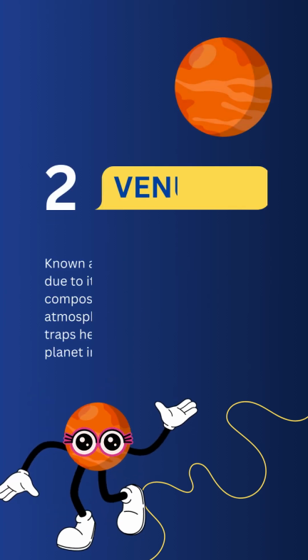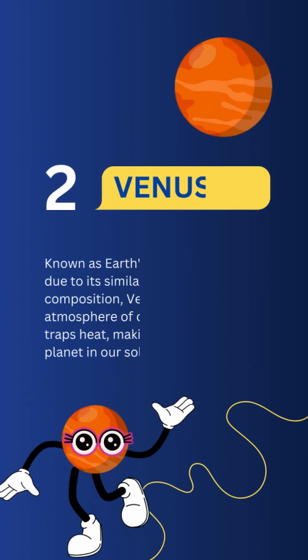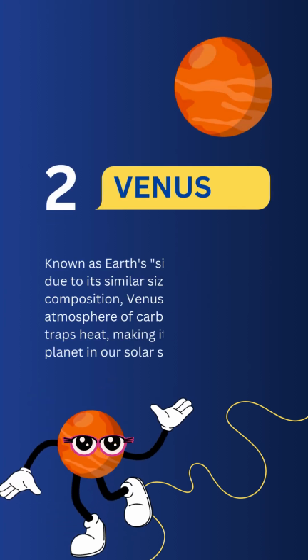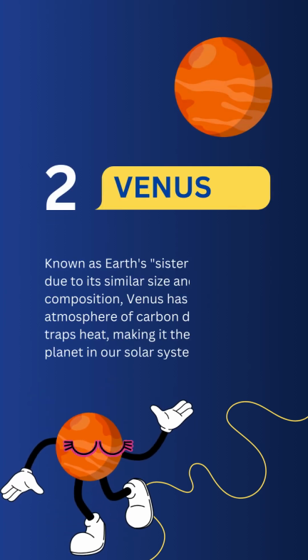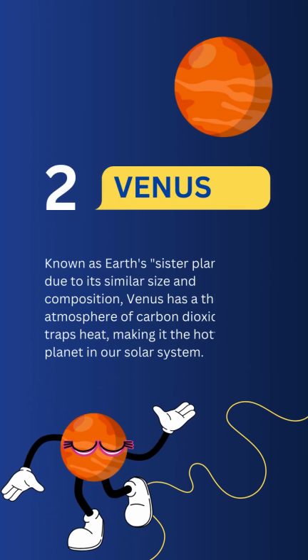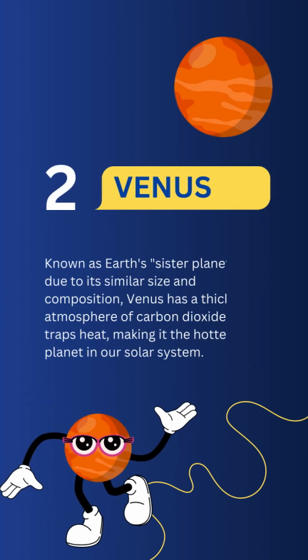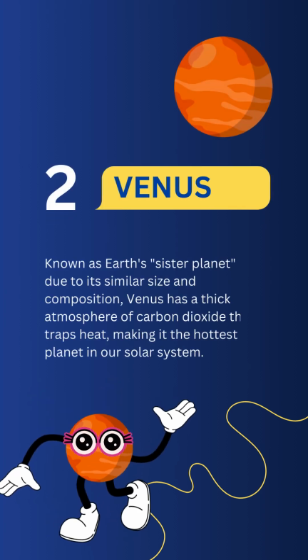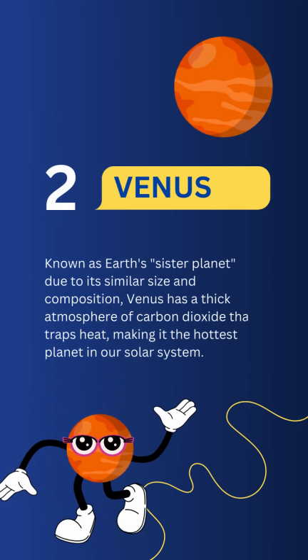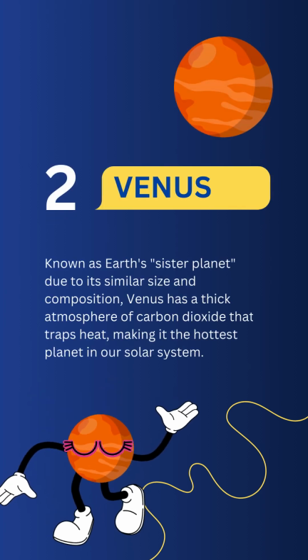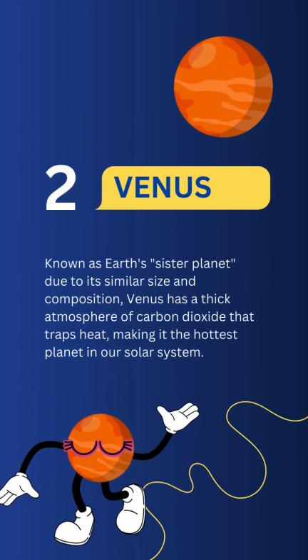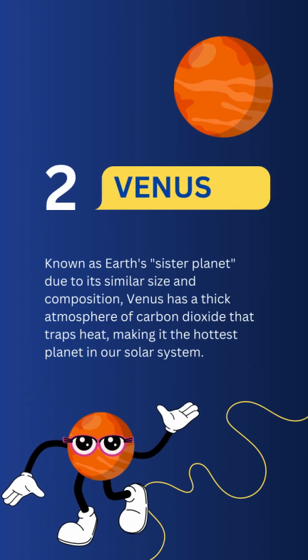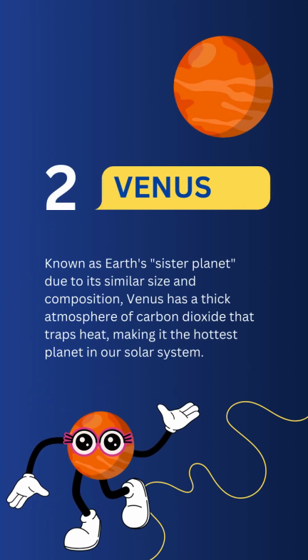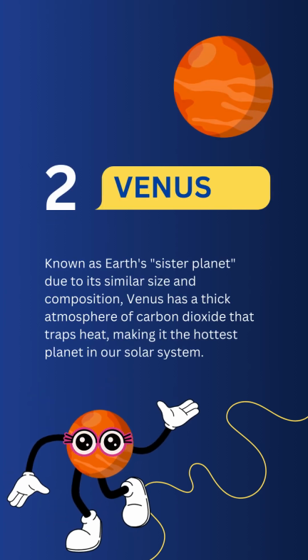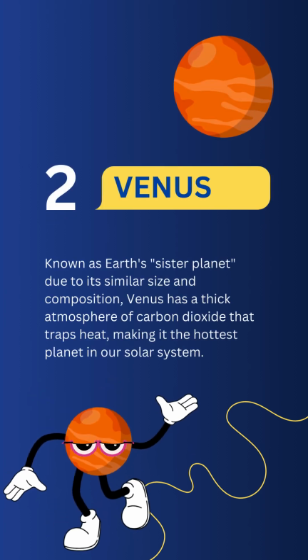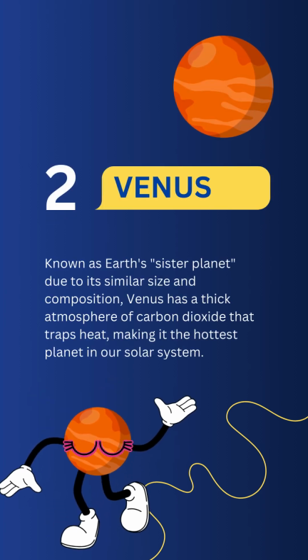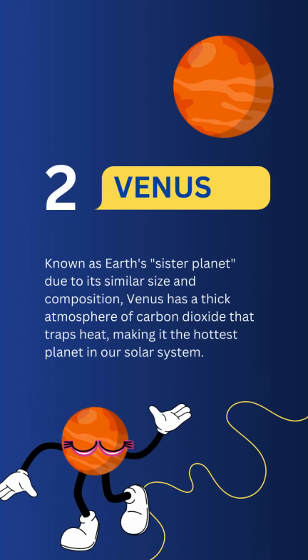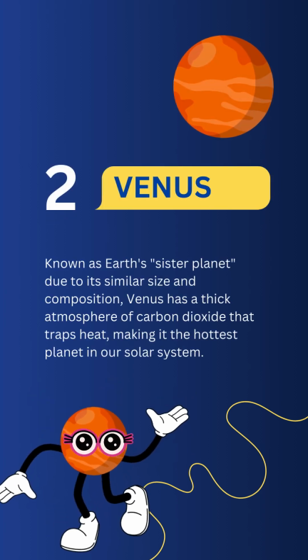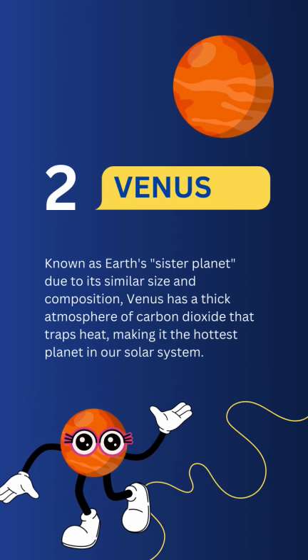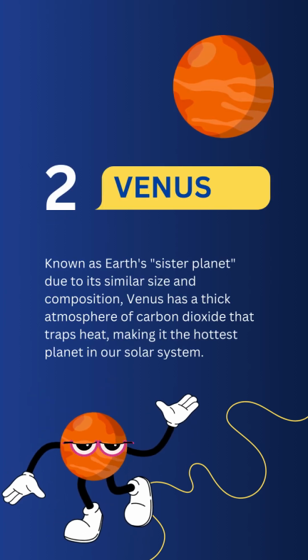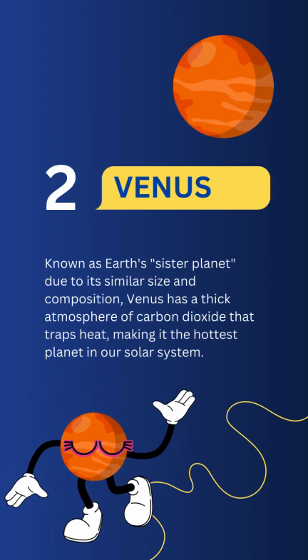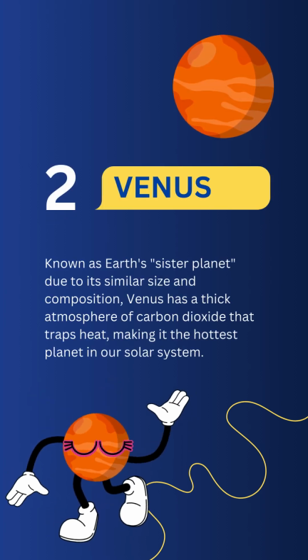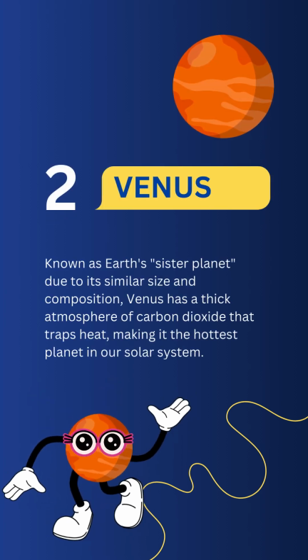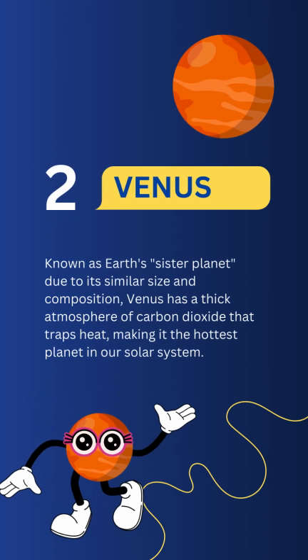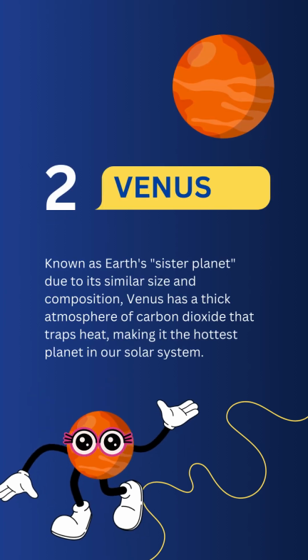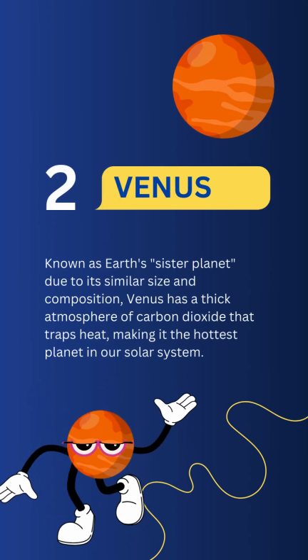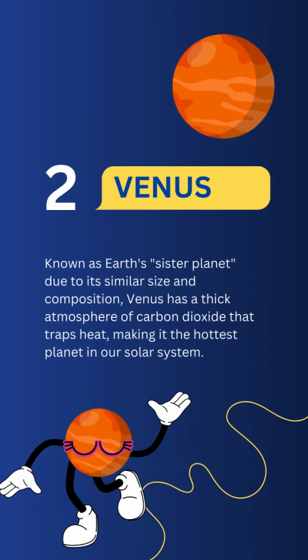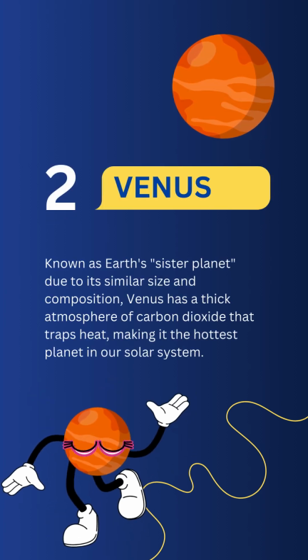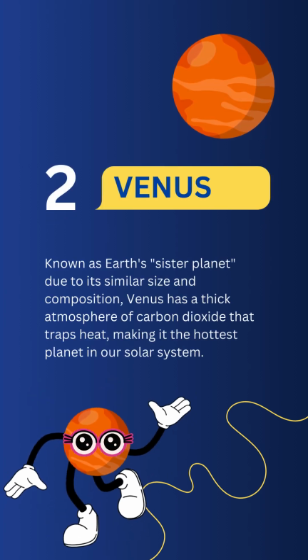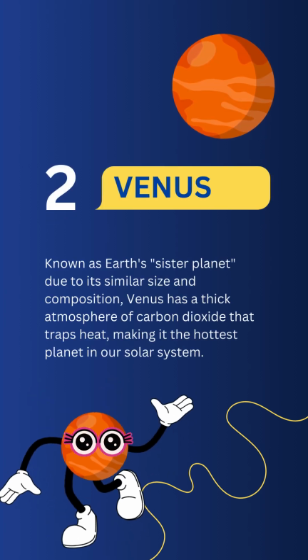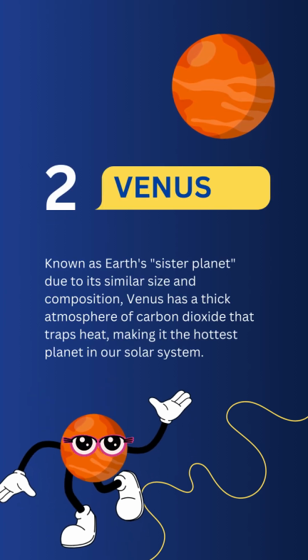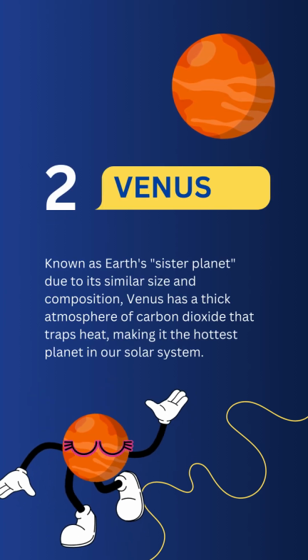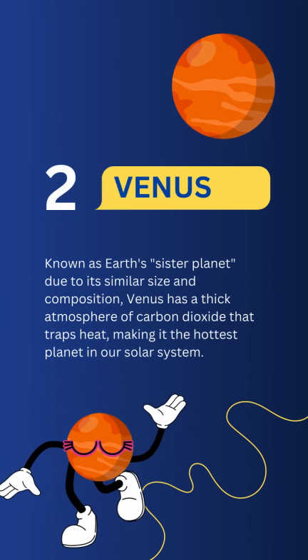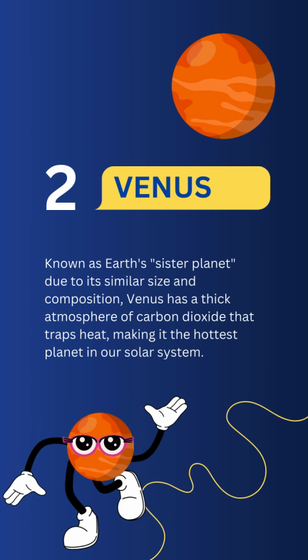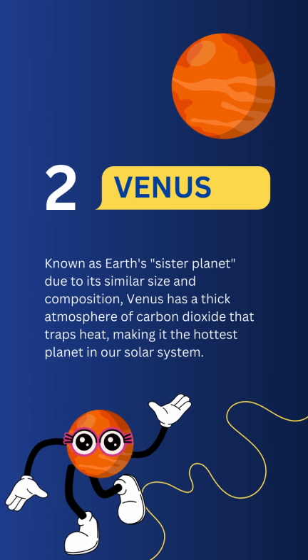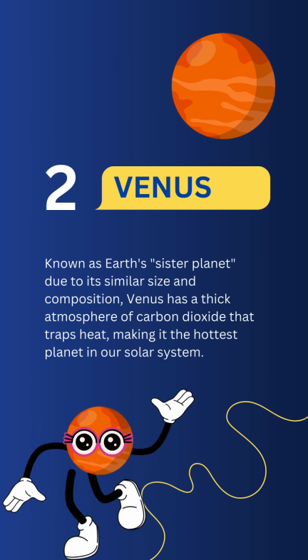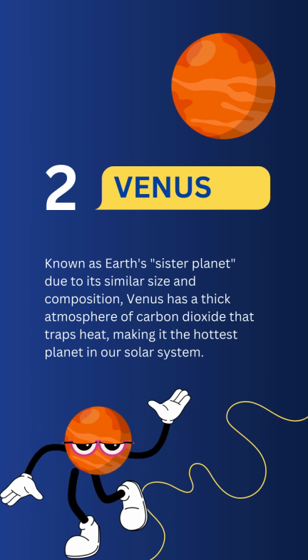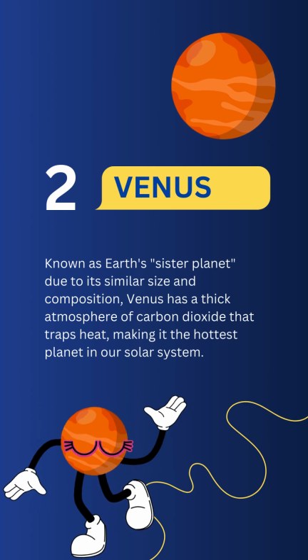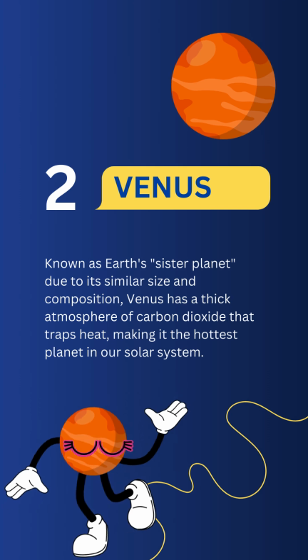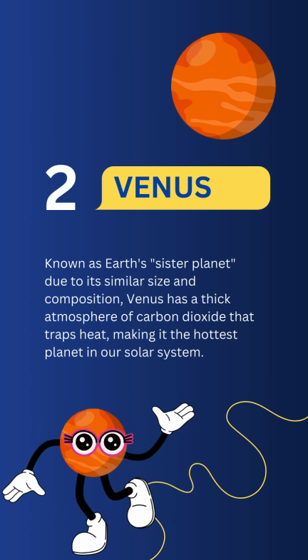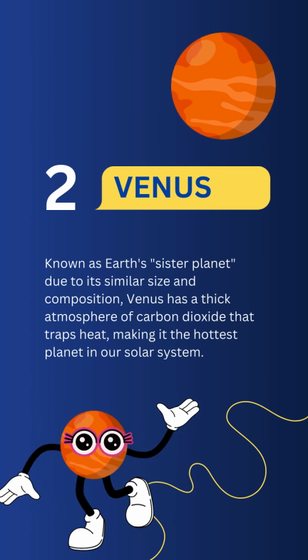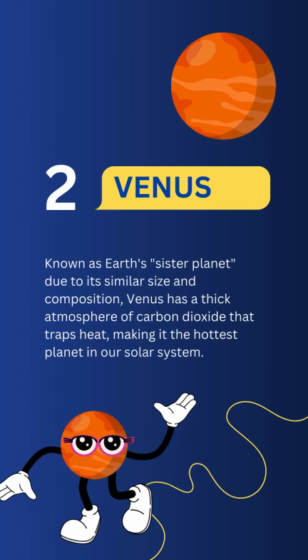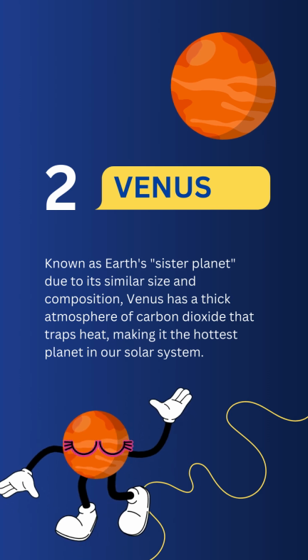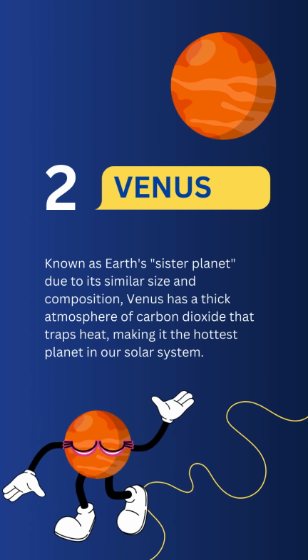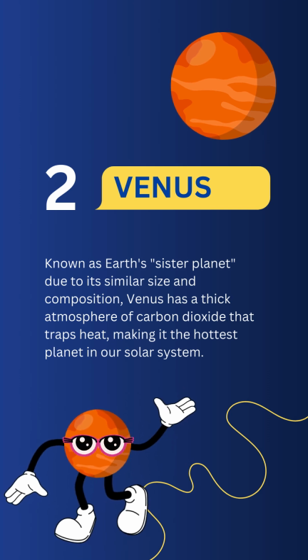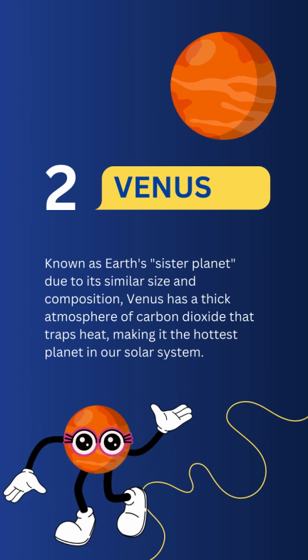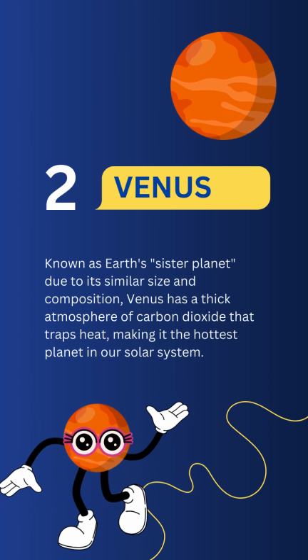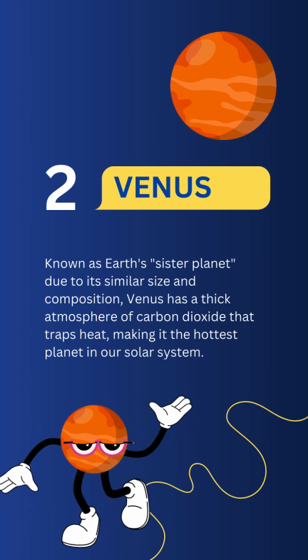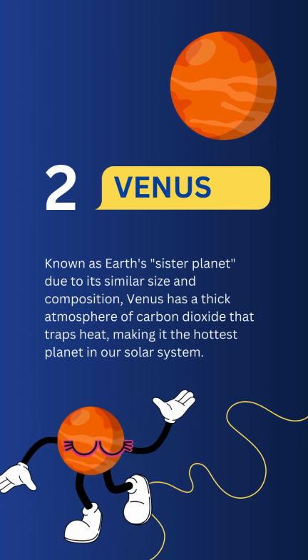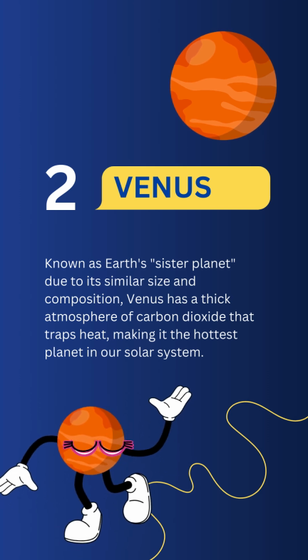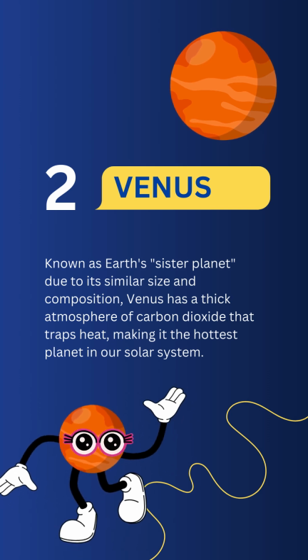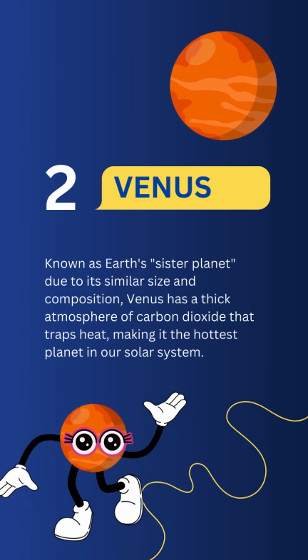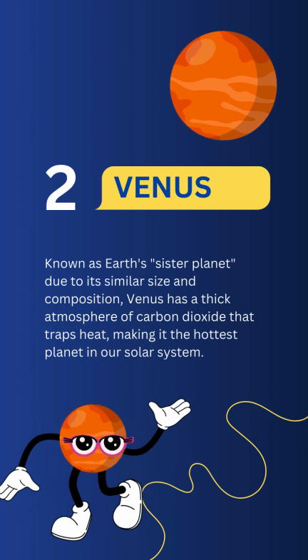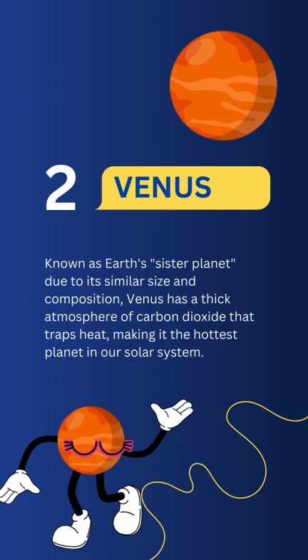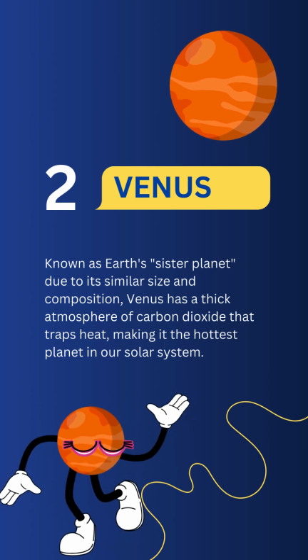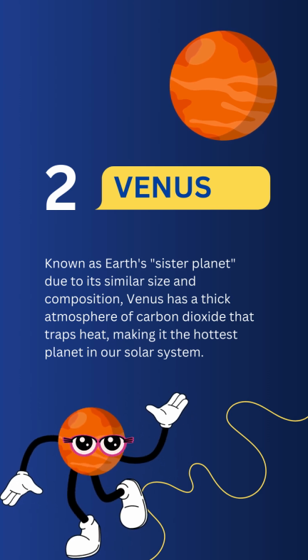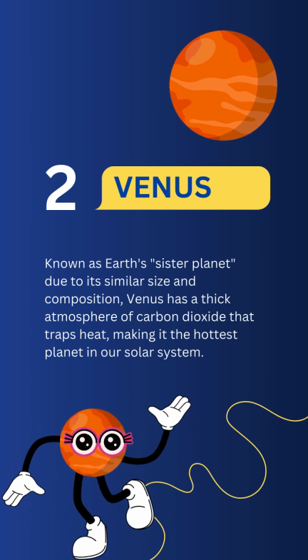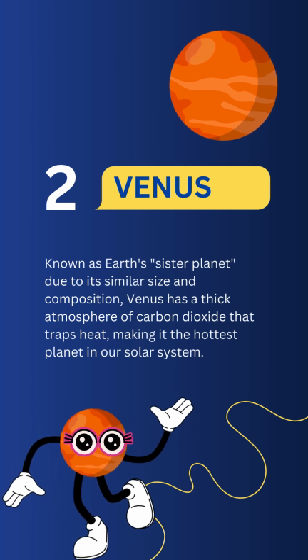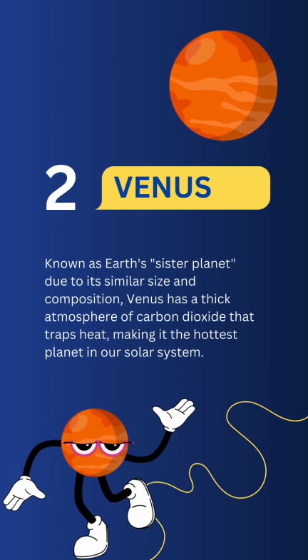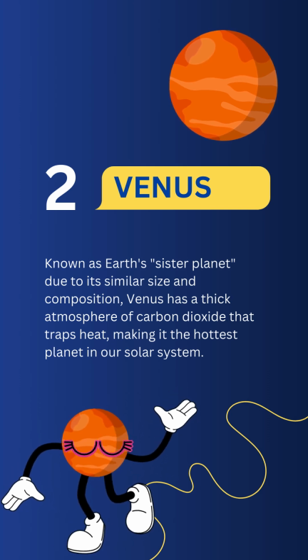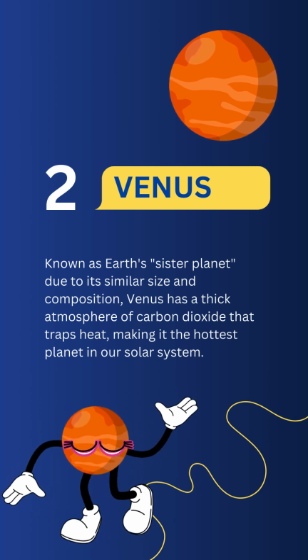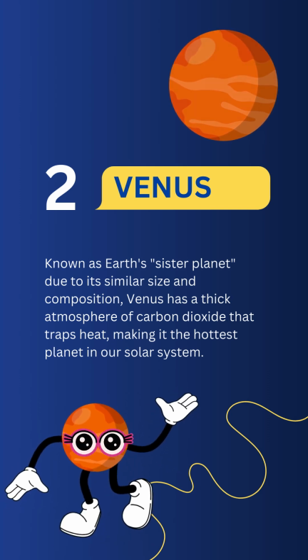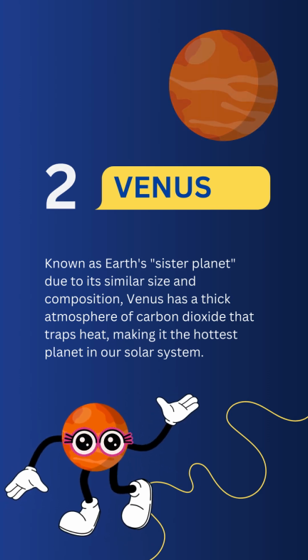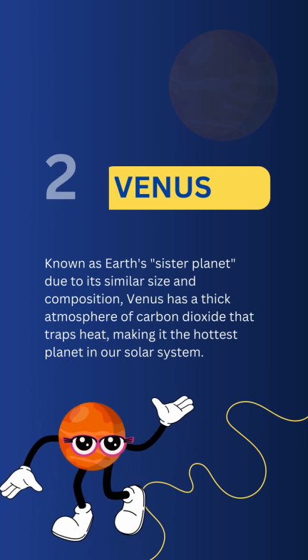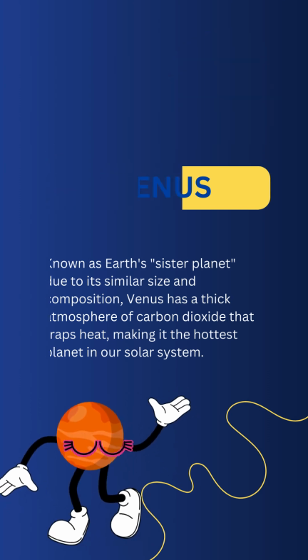Venus. Known as Earth's sister planet due to its similar size and composition, Venus is the hottest planet in our solar system.